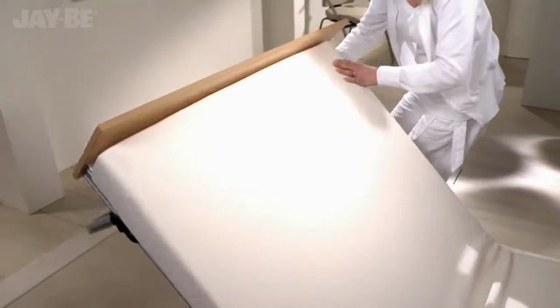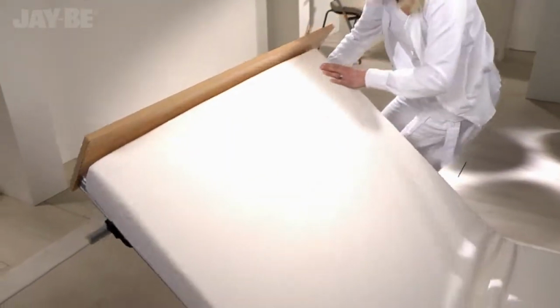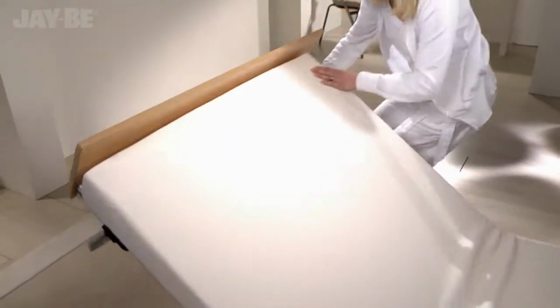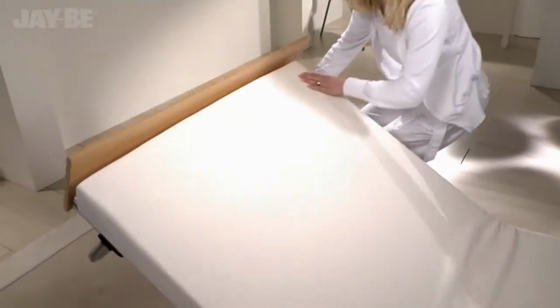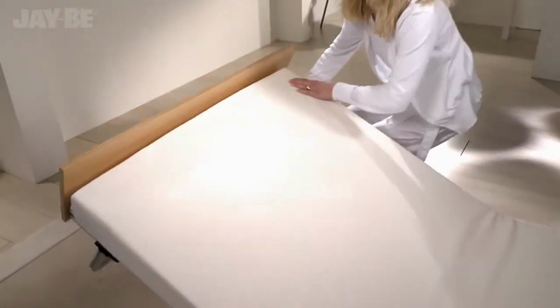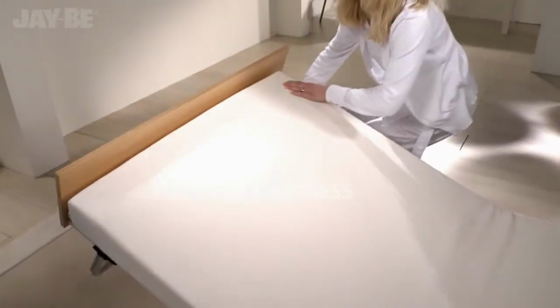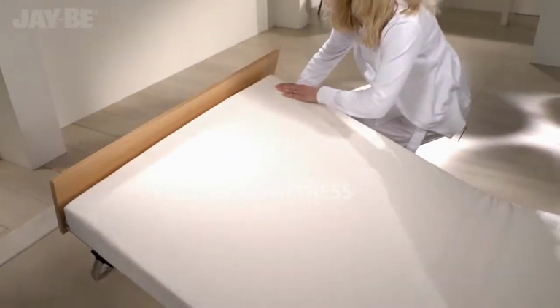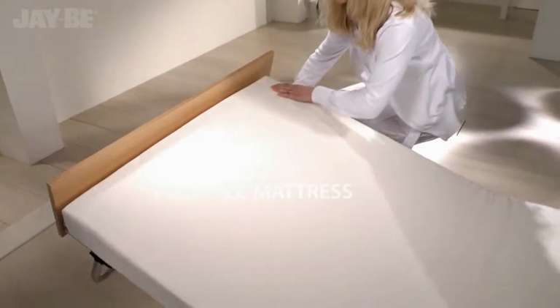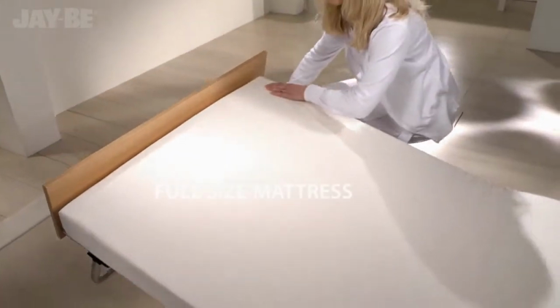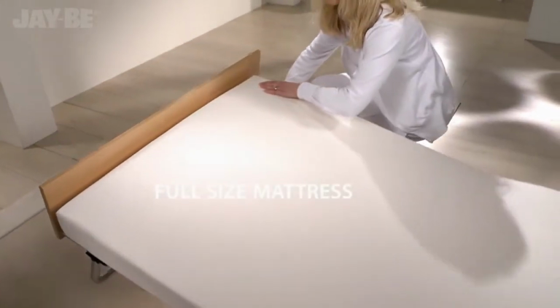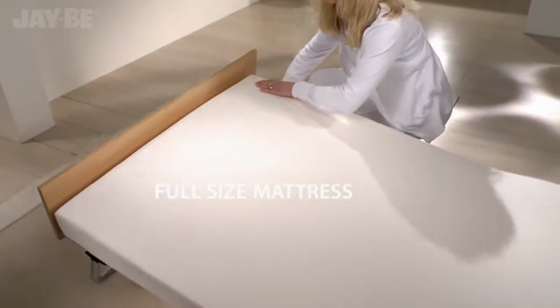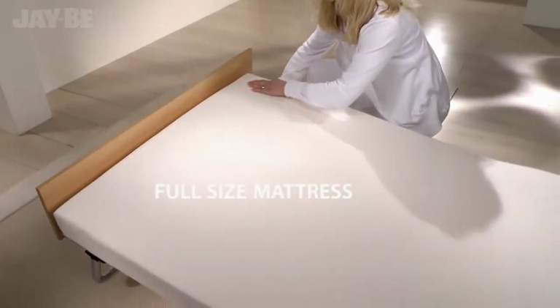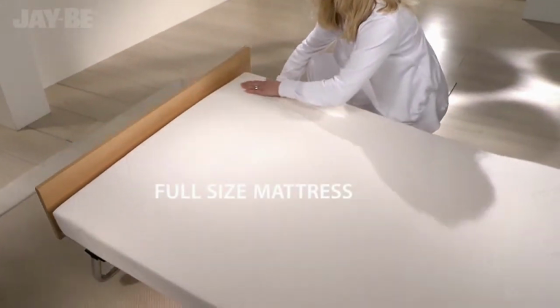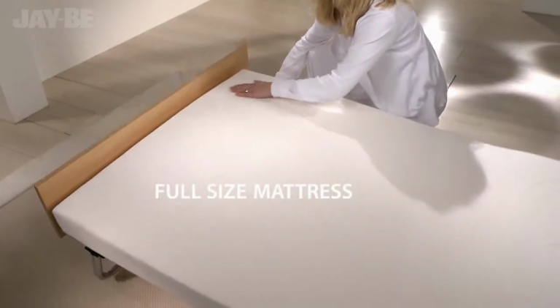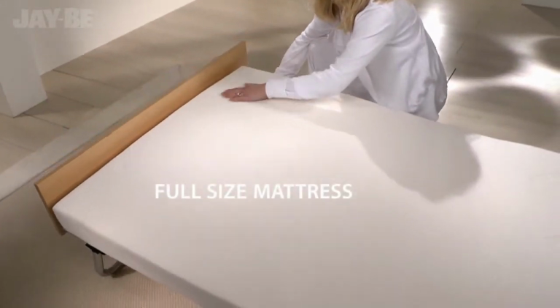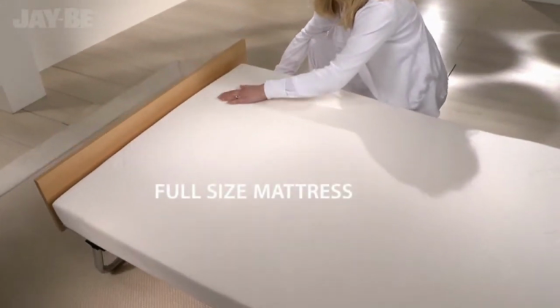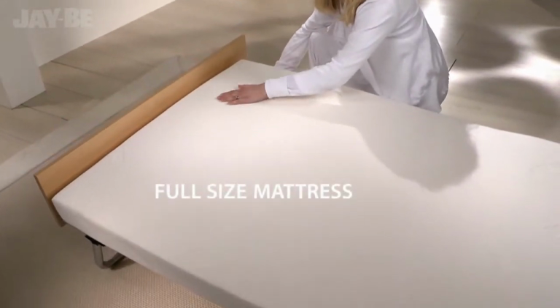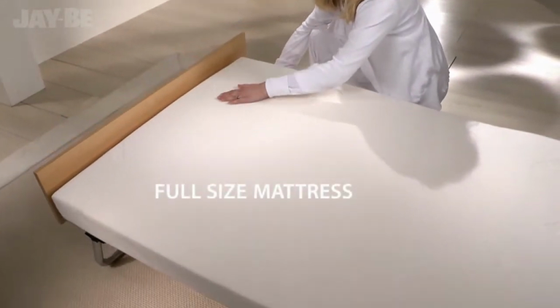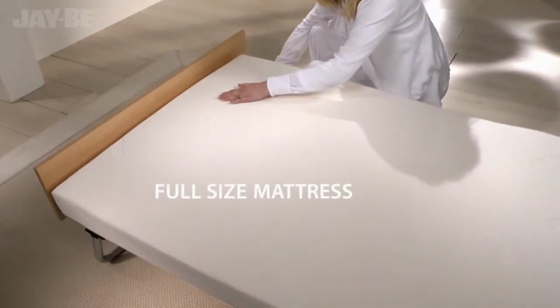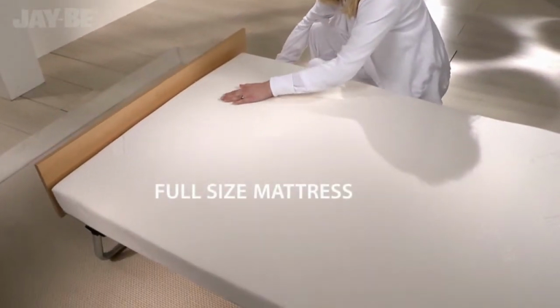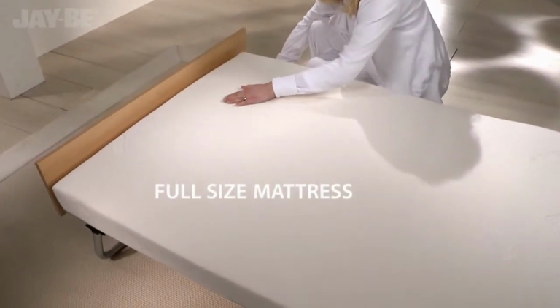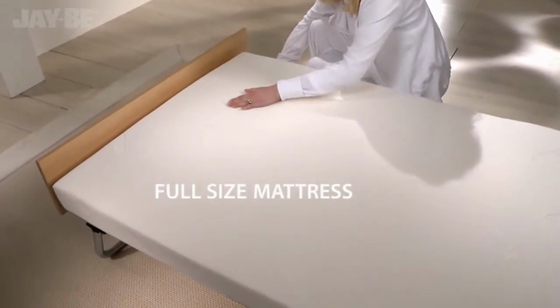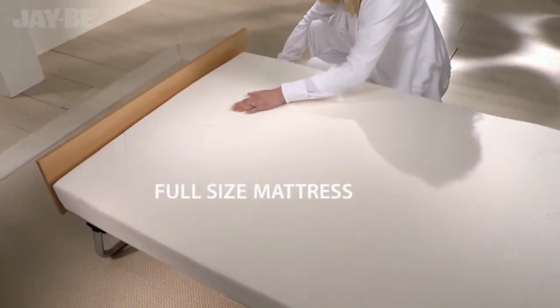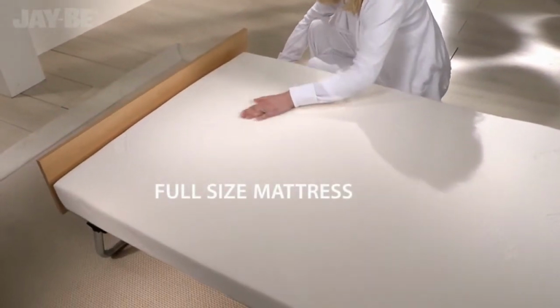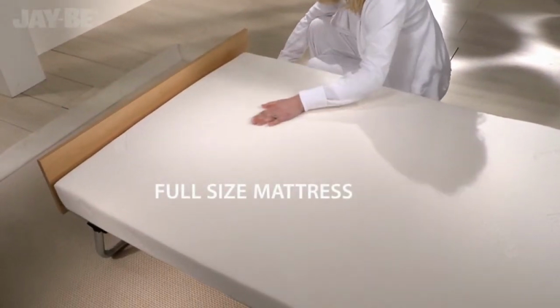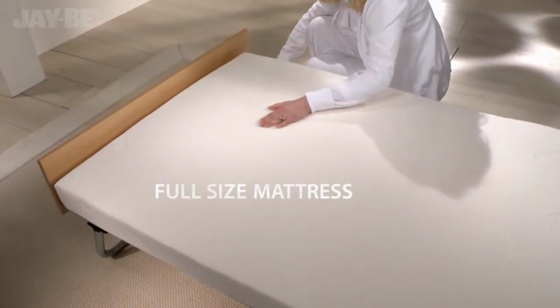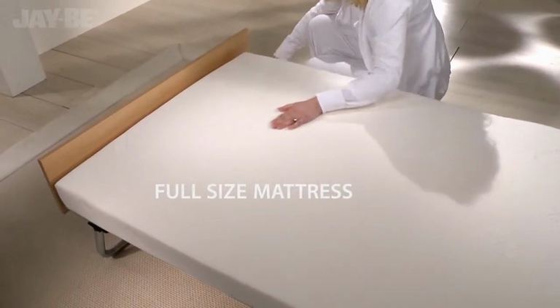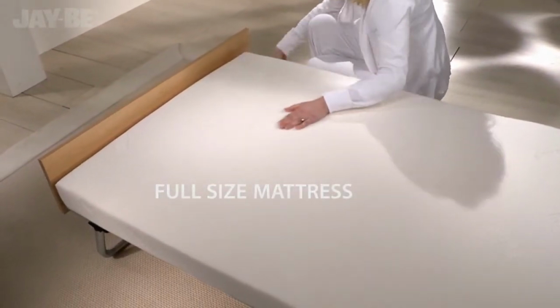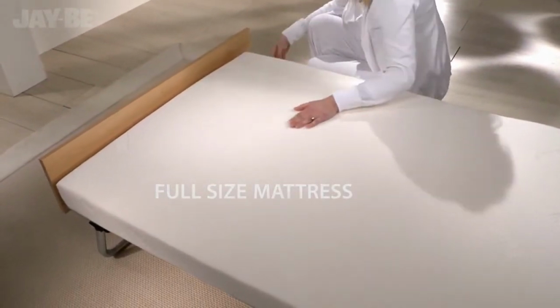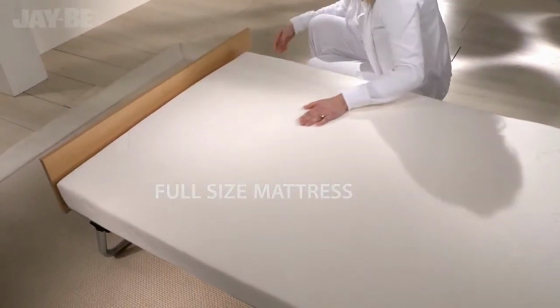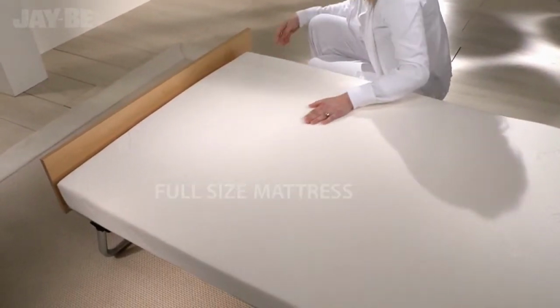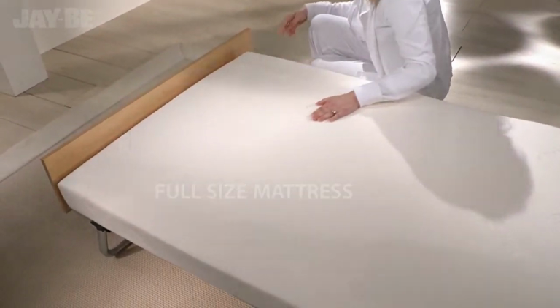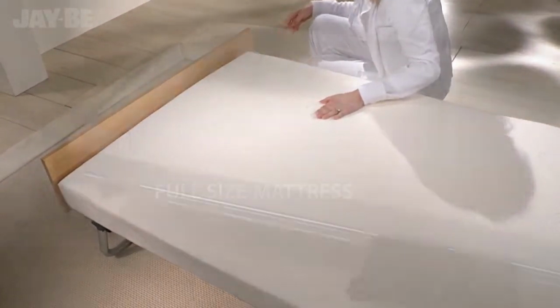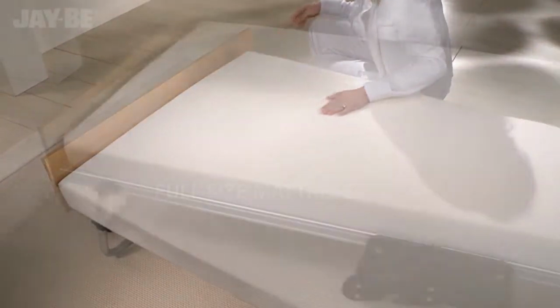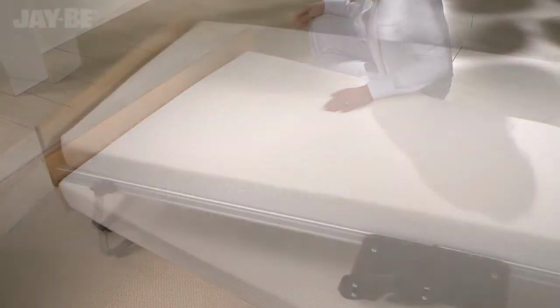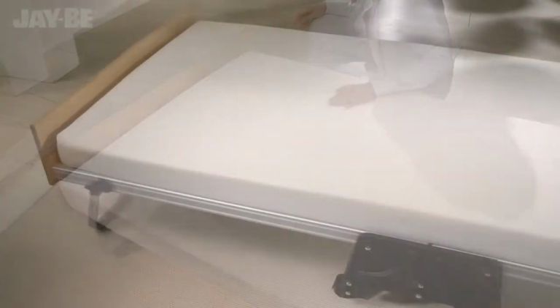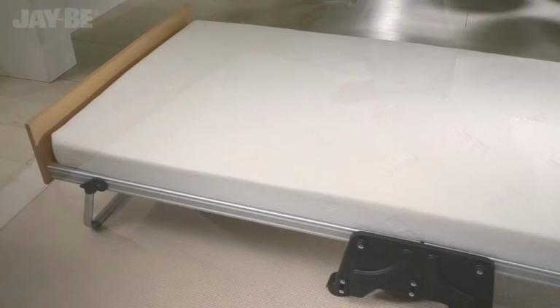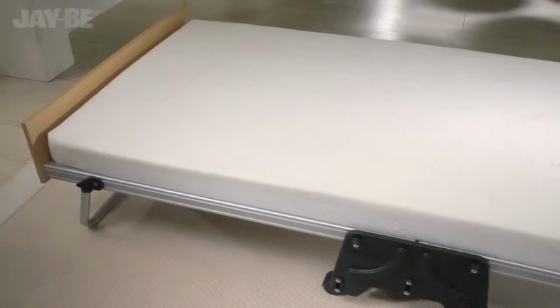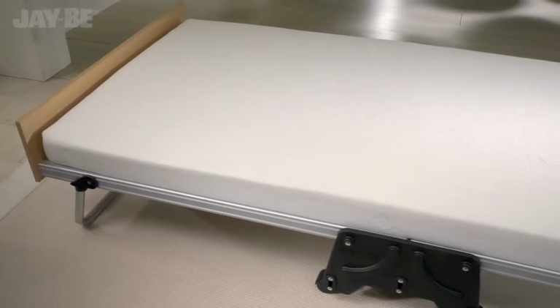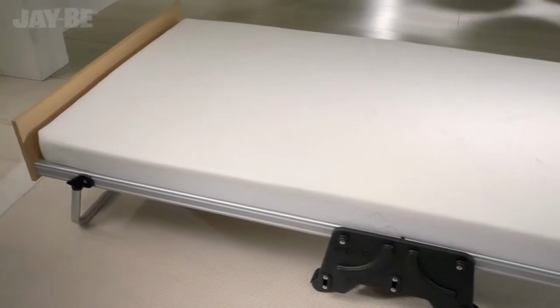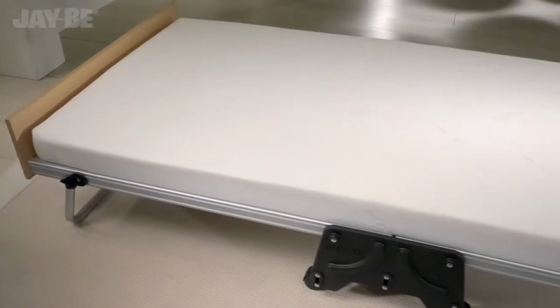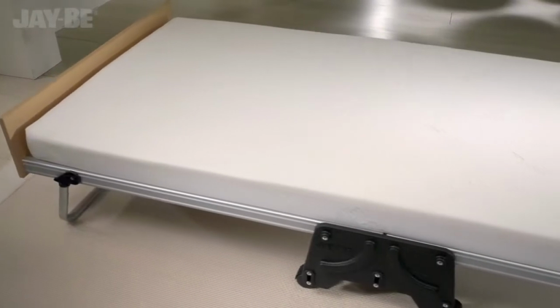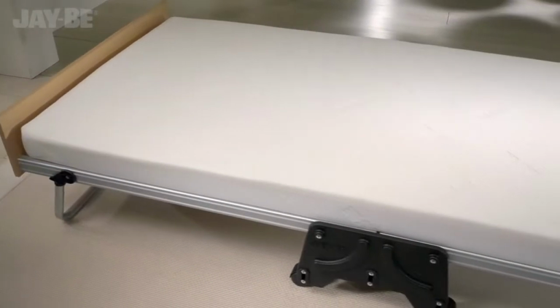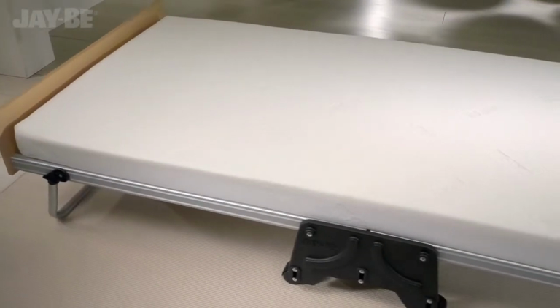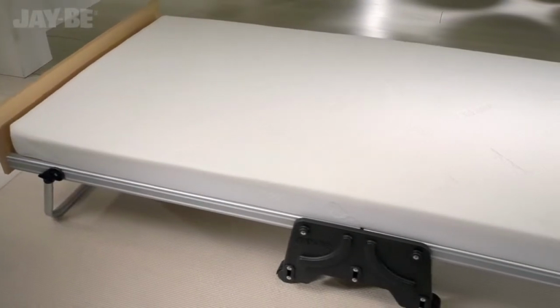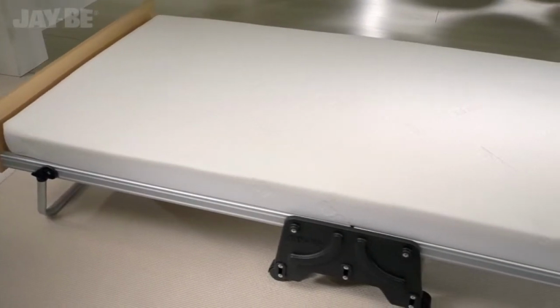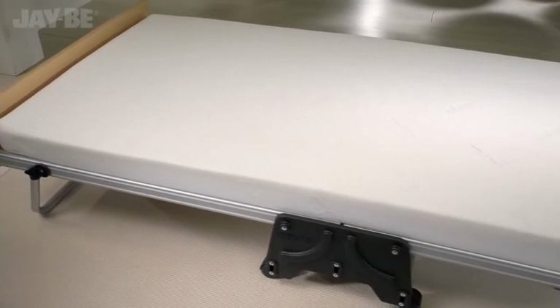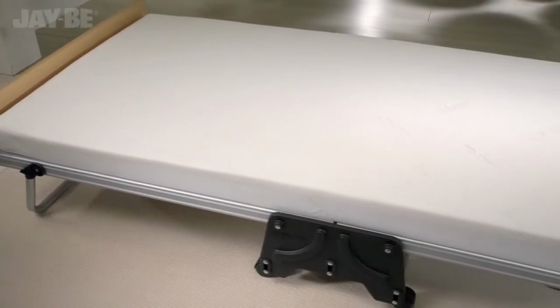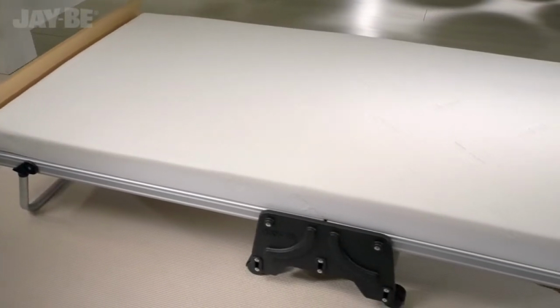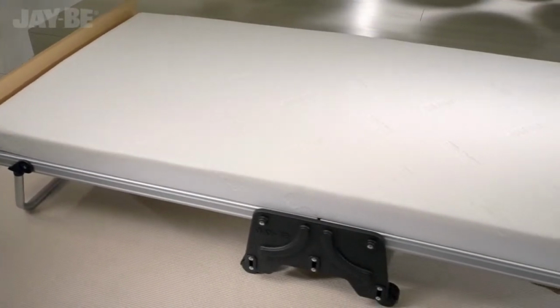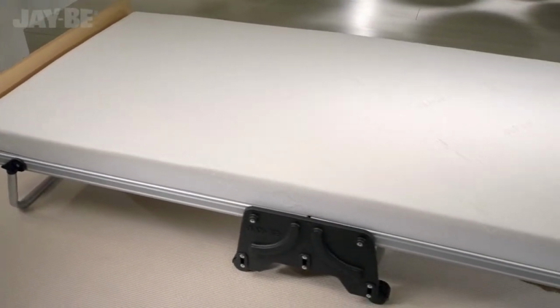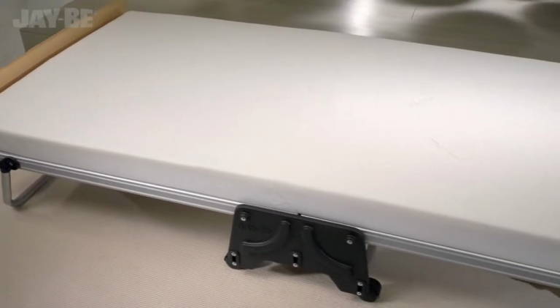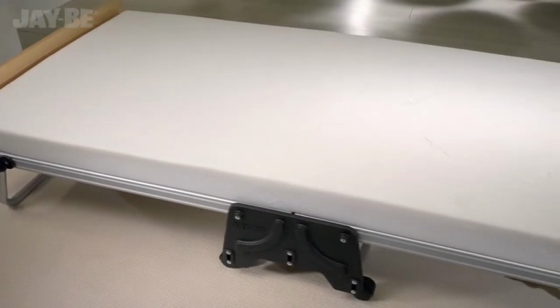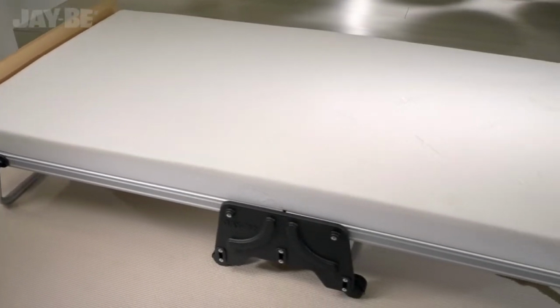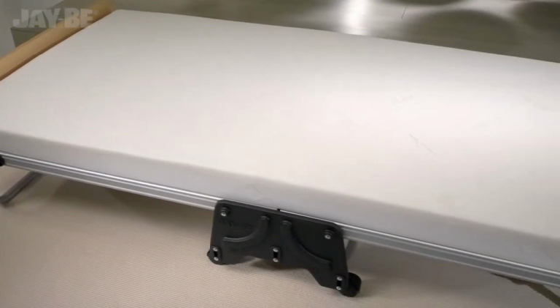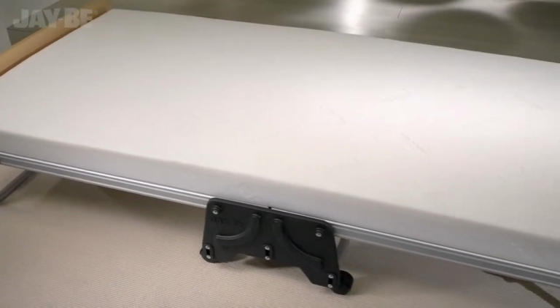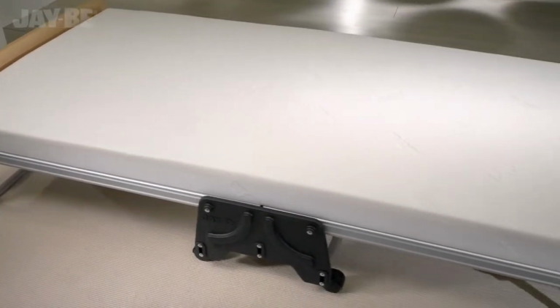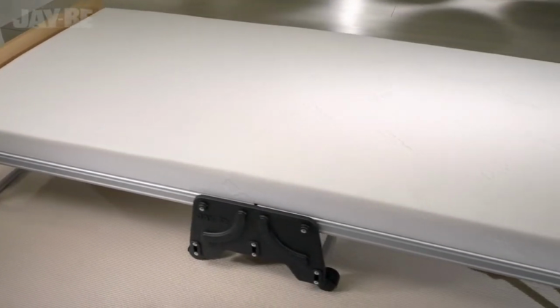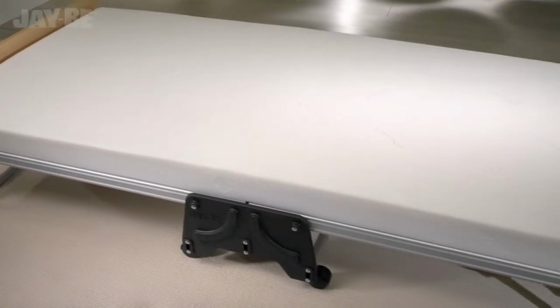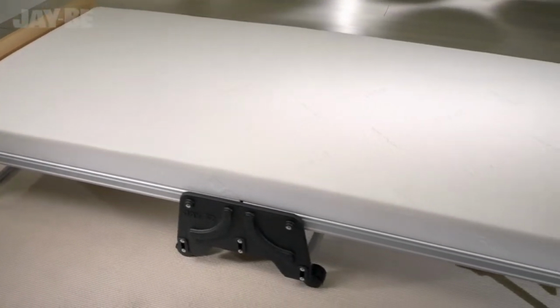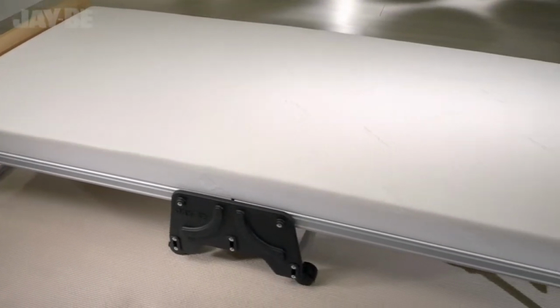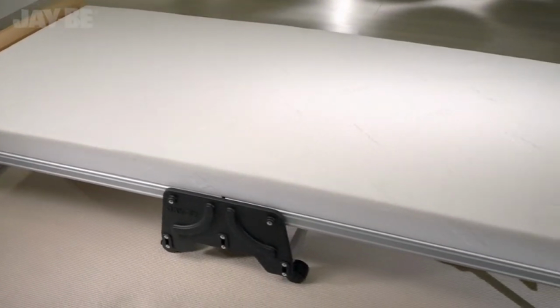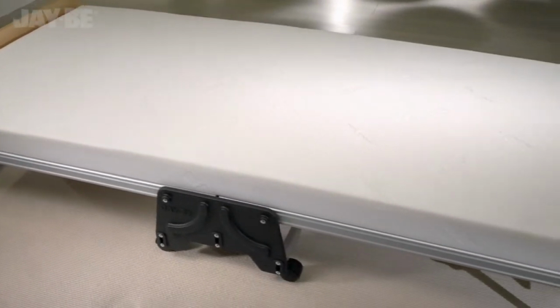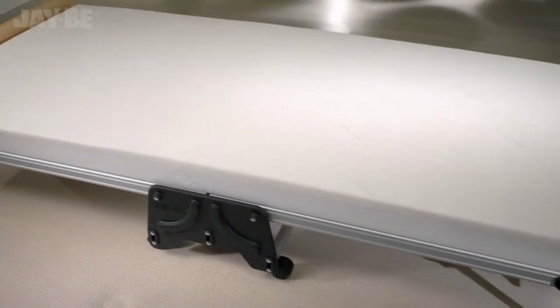The generously sized mattress rests on sprung slats which flex as you move, providing adaptable support.